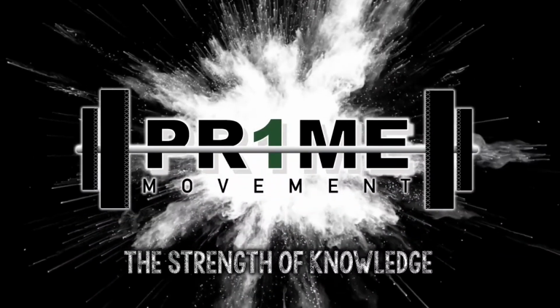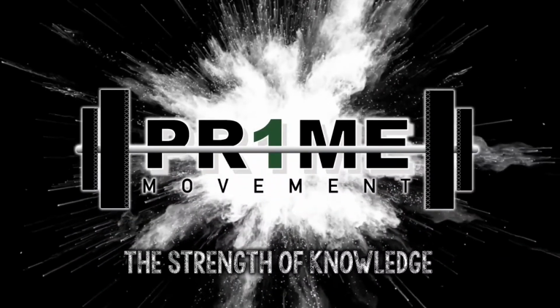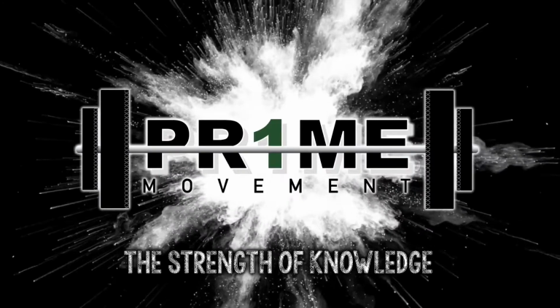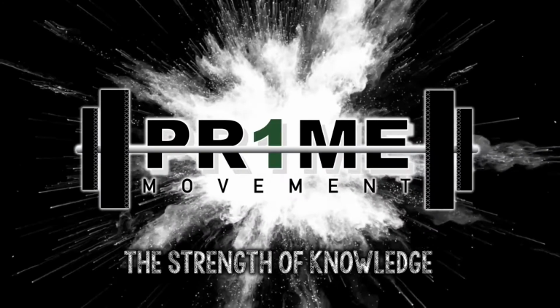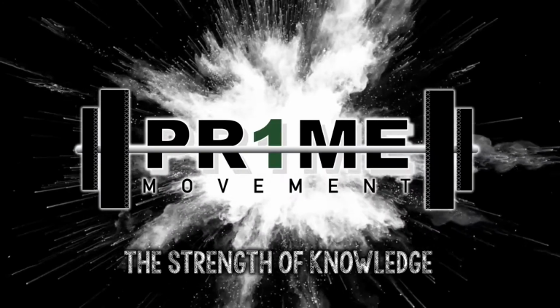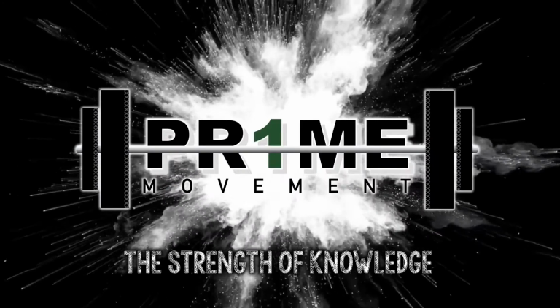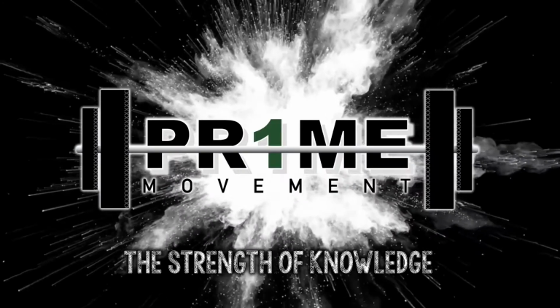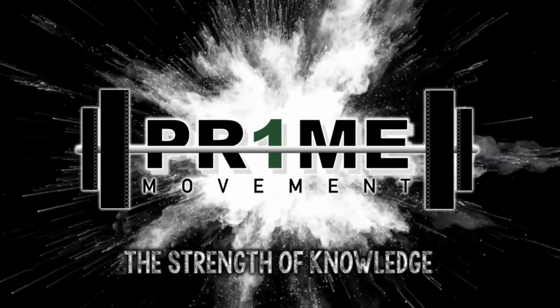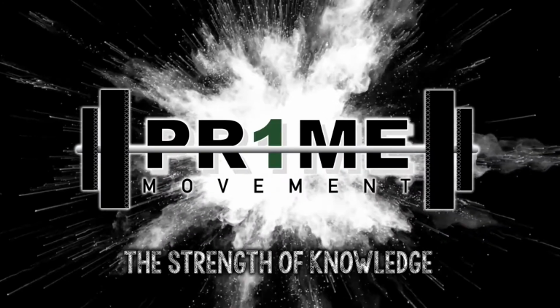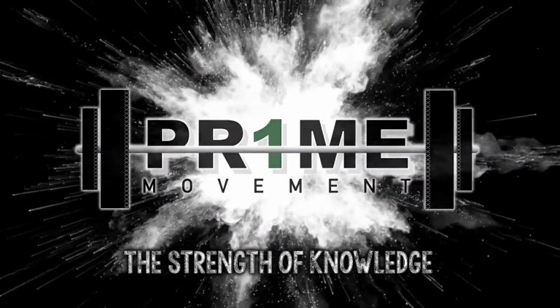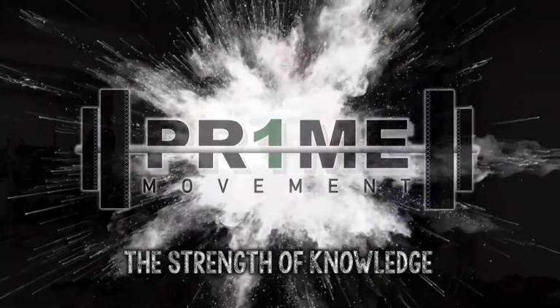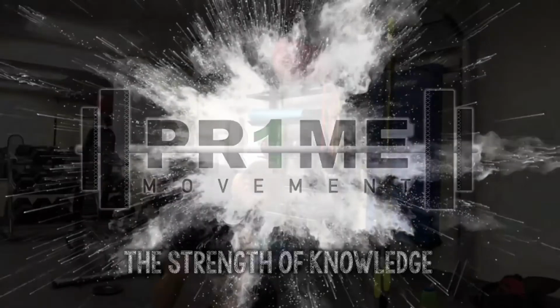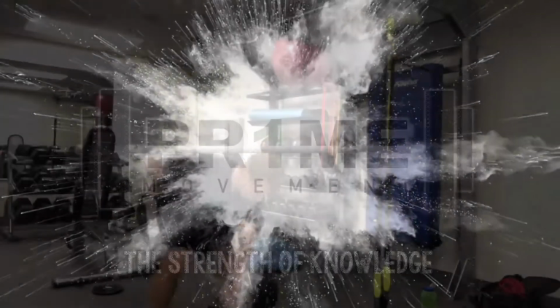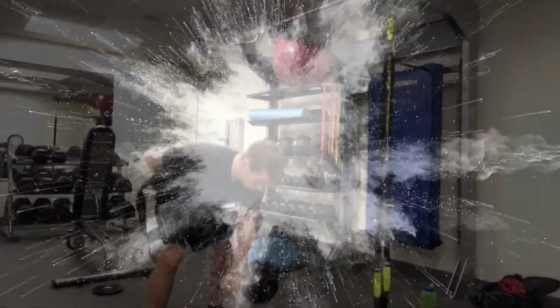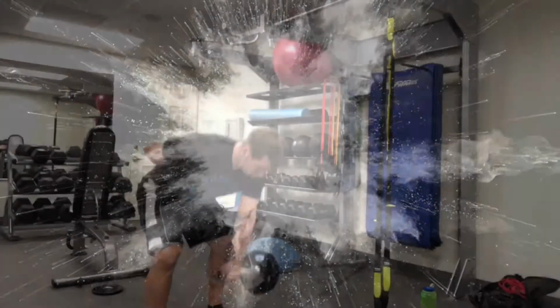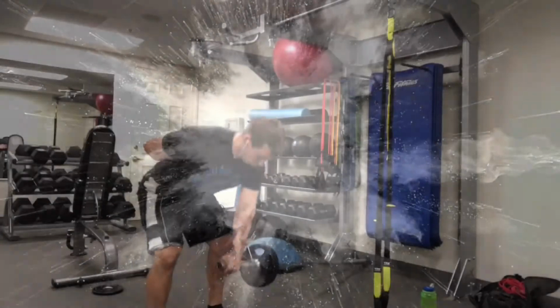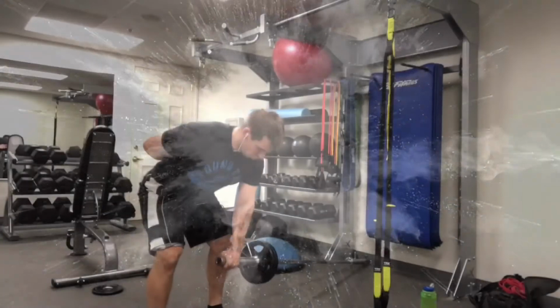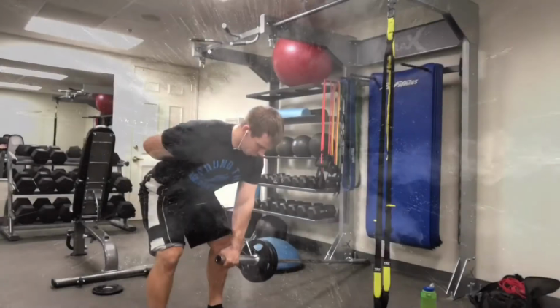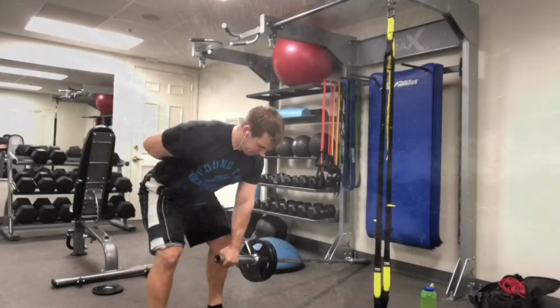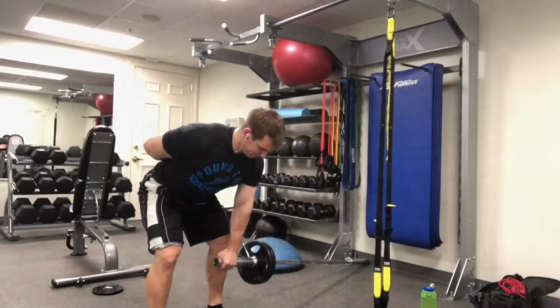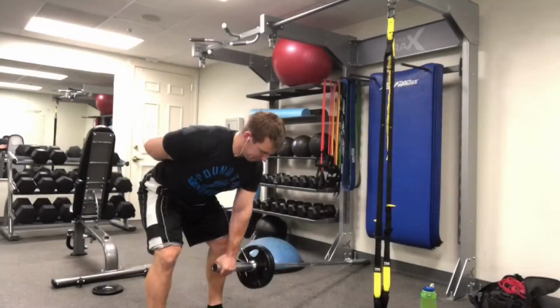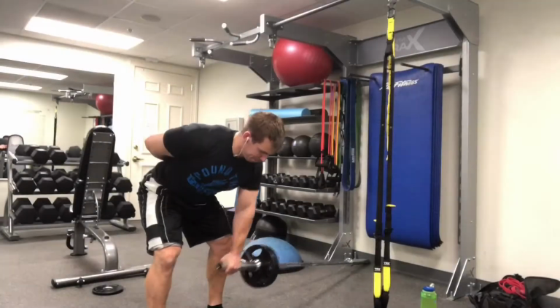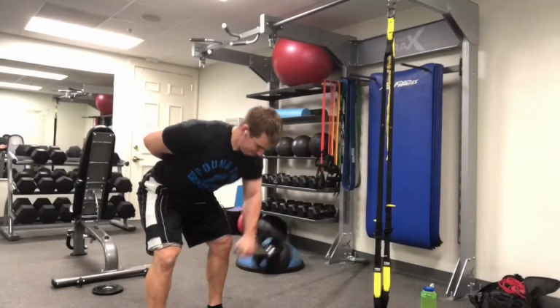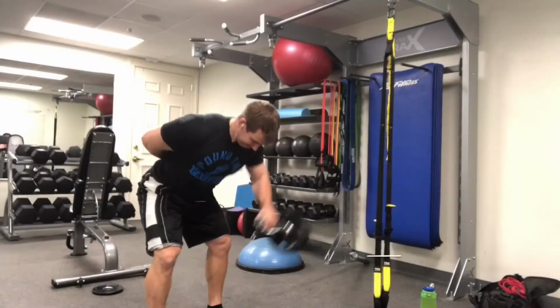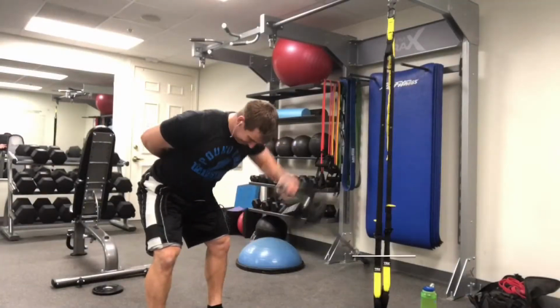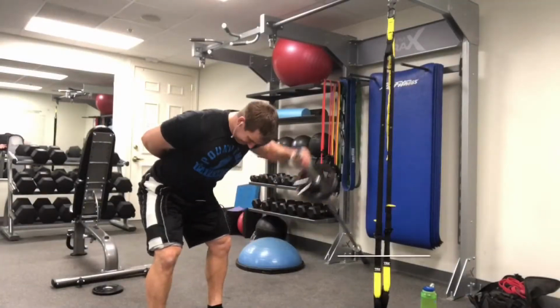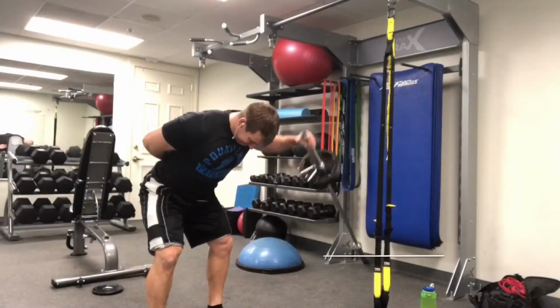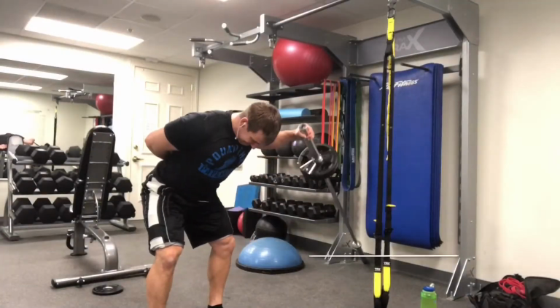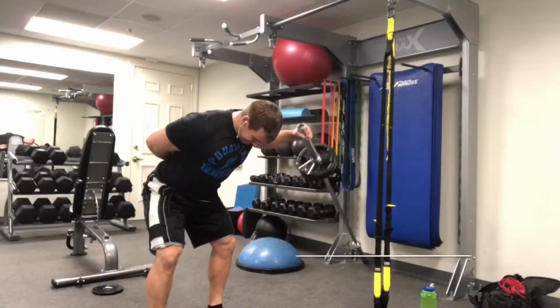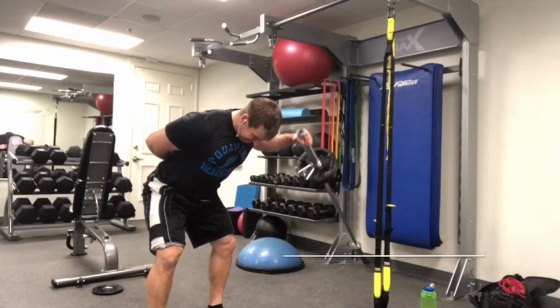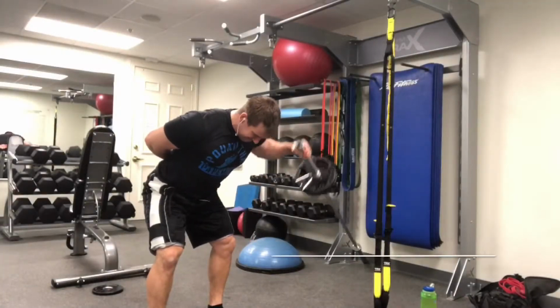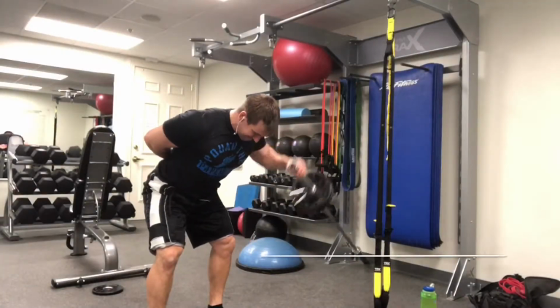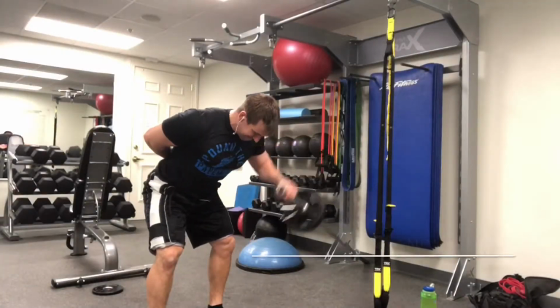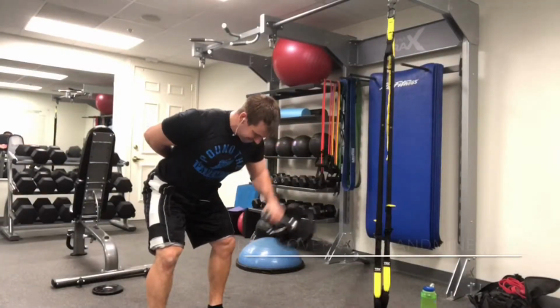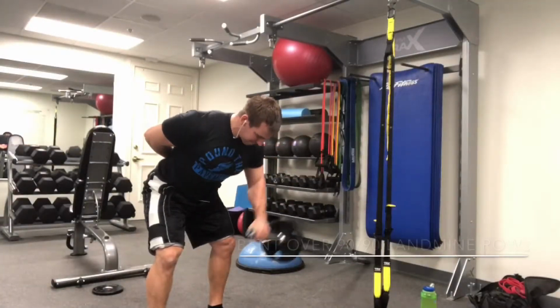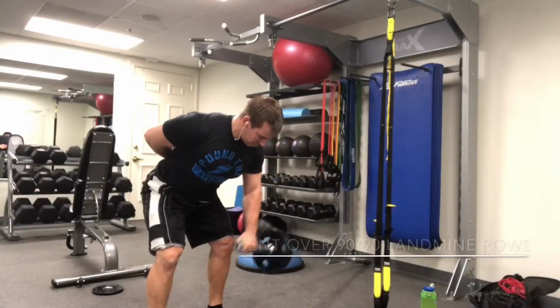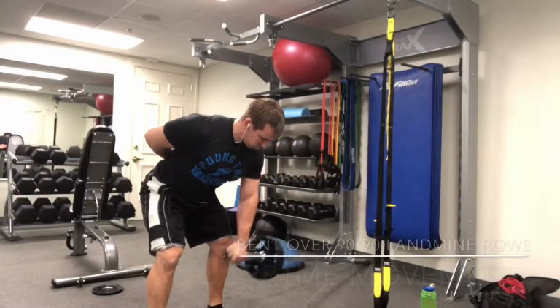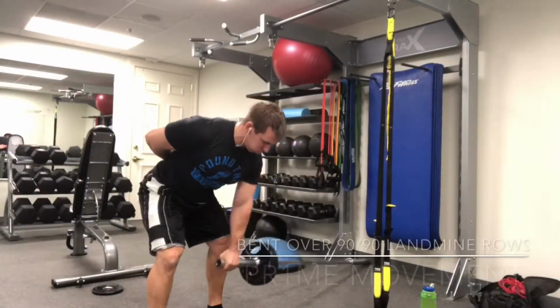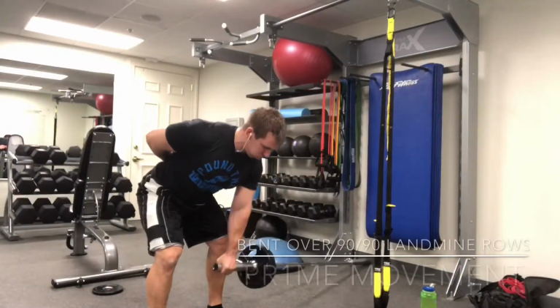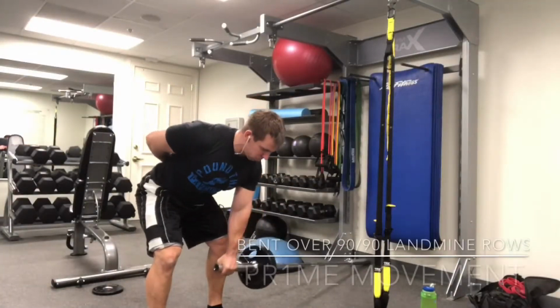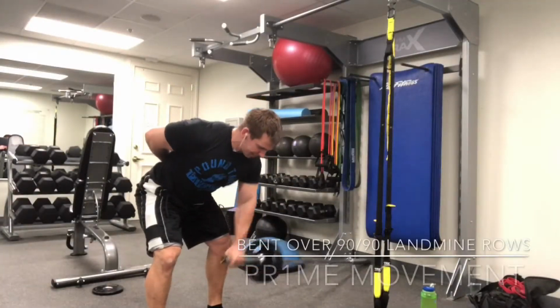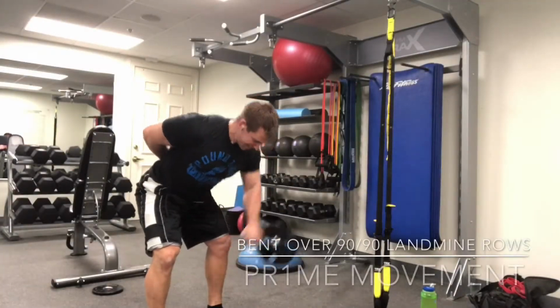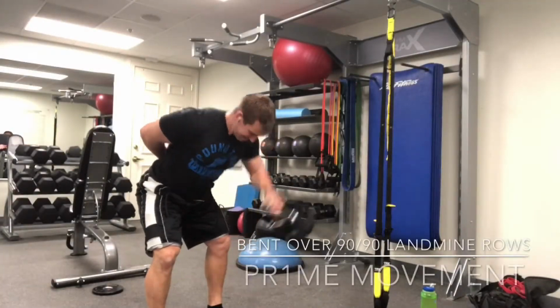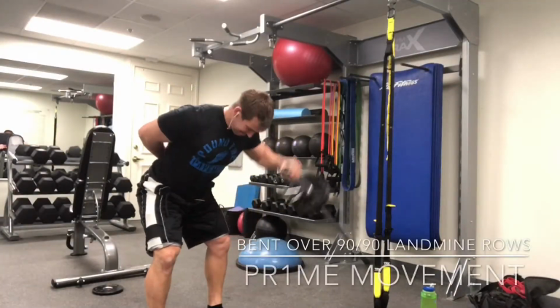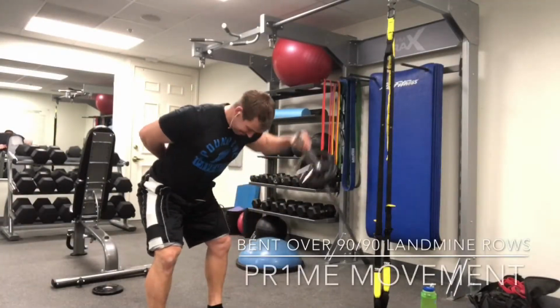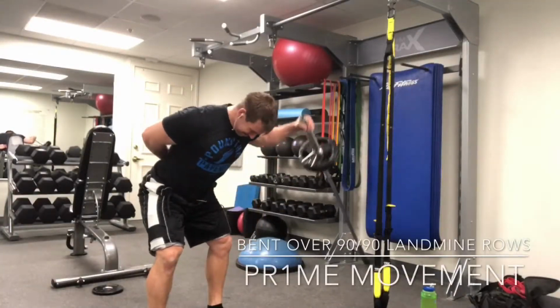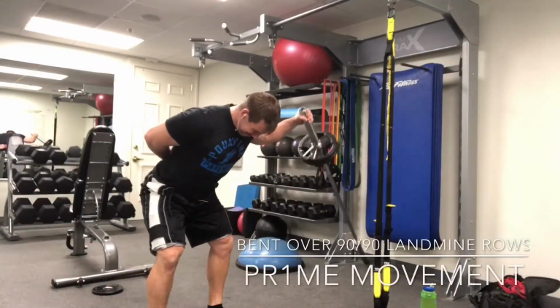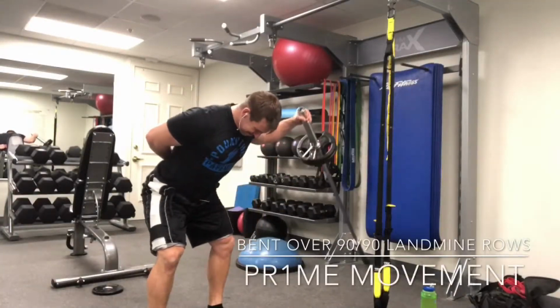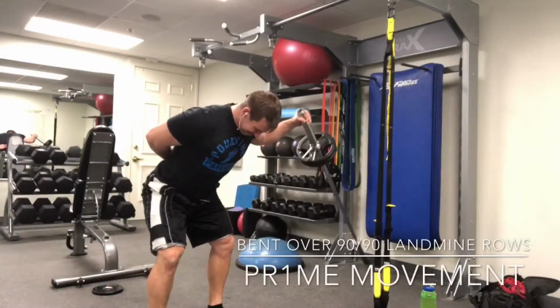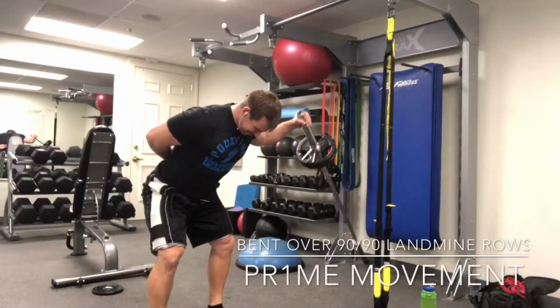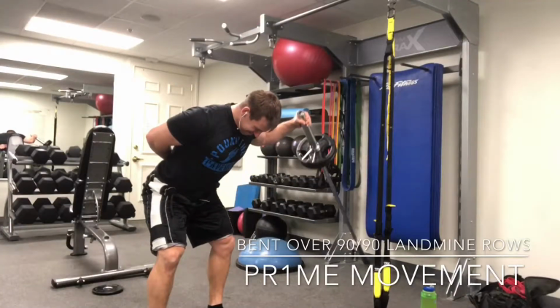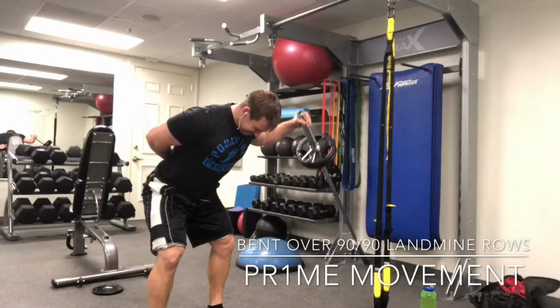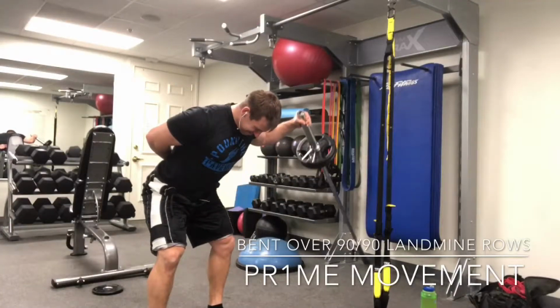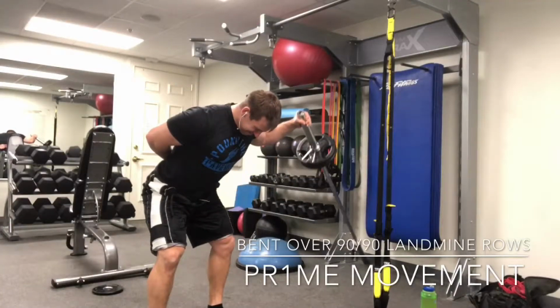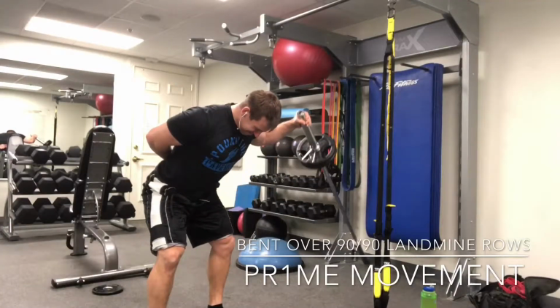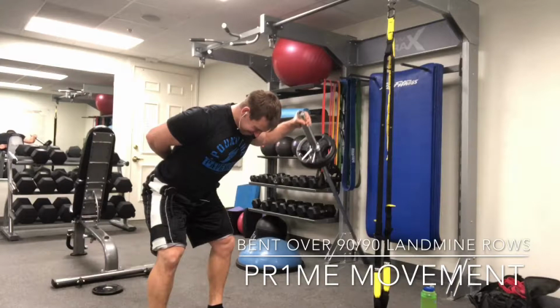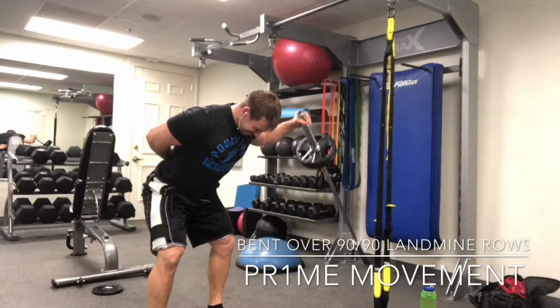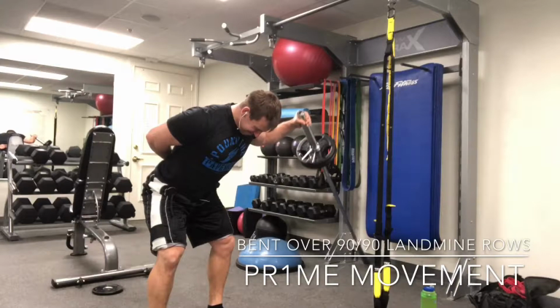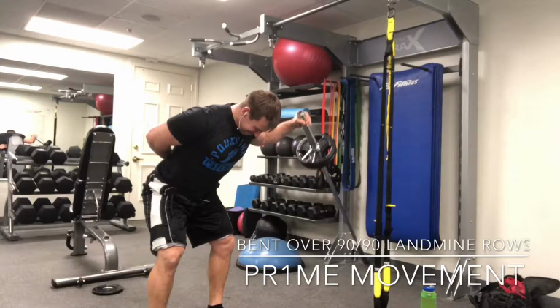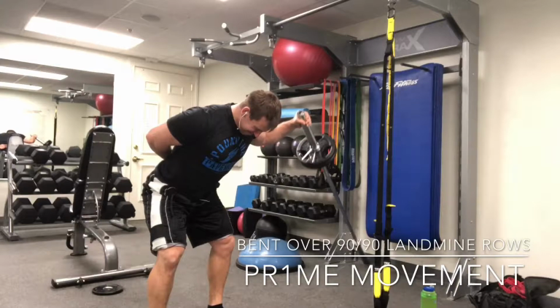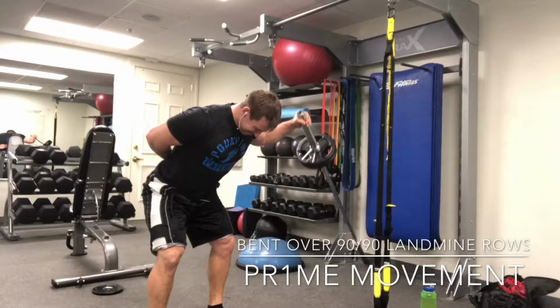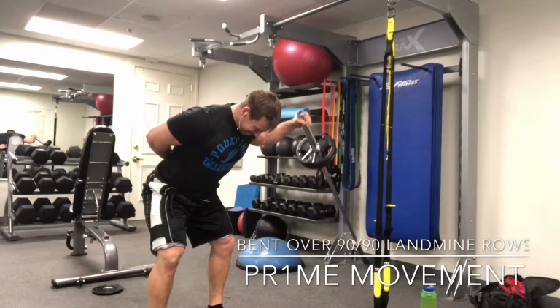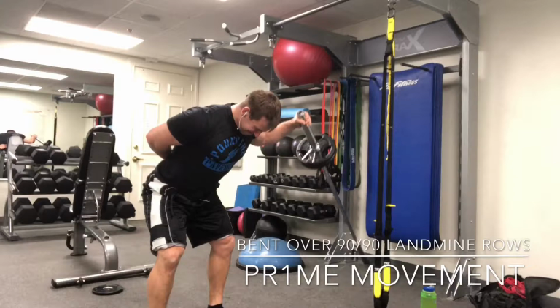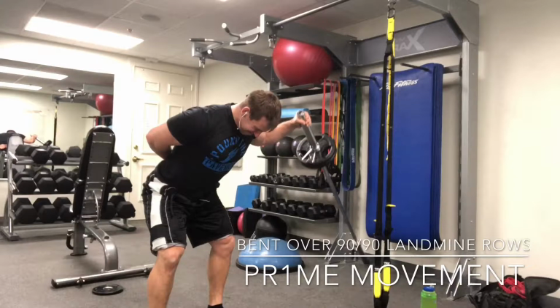All right guys, this is Dr. Kuntz and today we're going to go over the Bent Over 9090 Landmine Row.